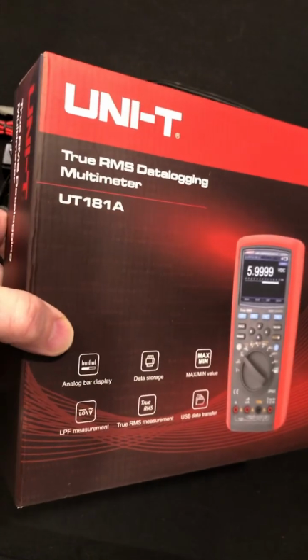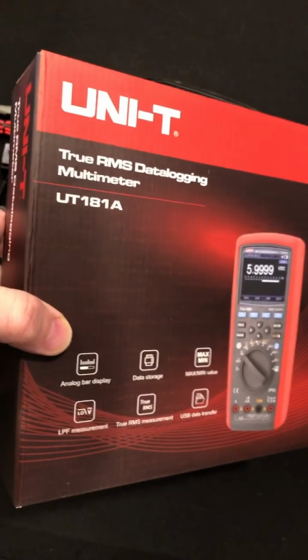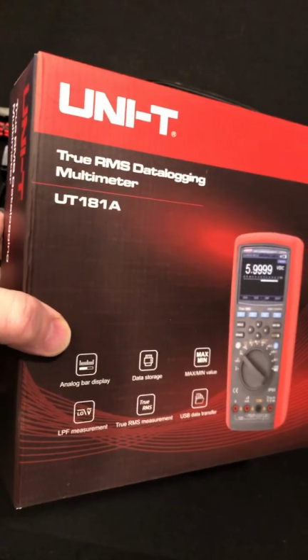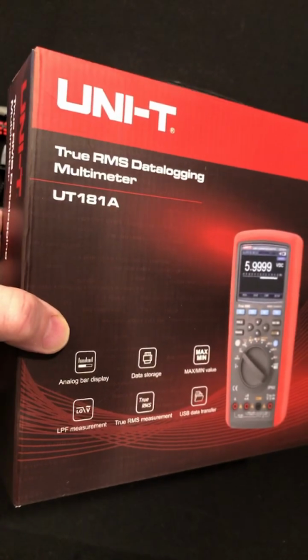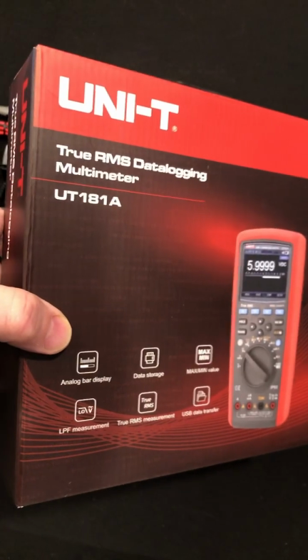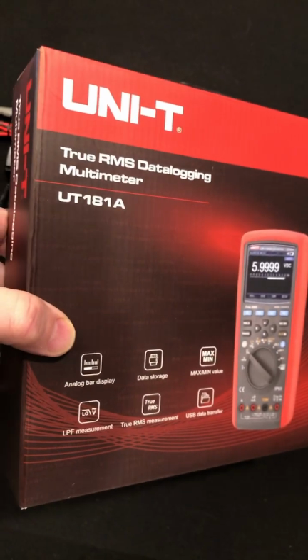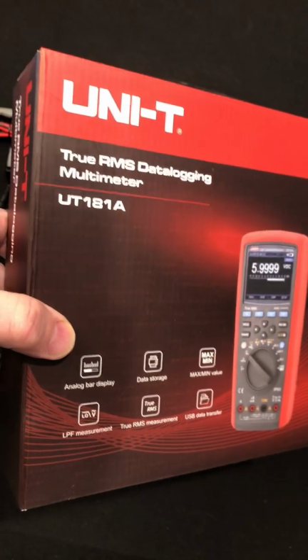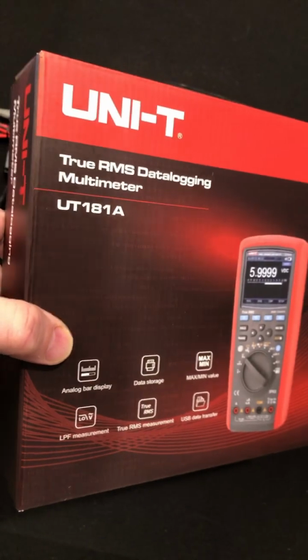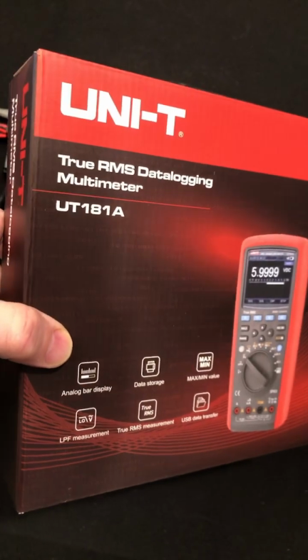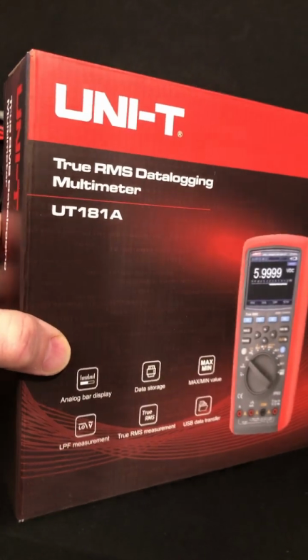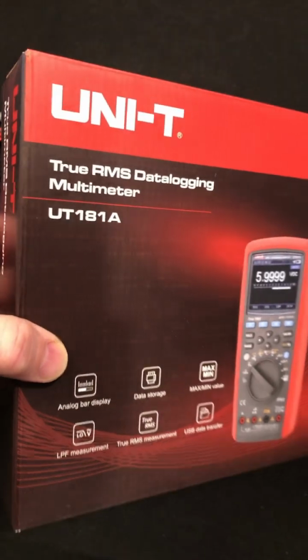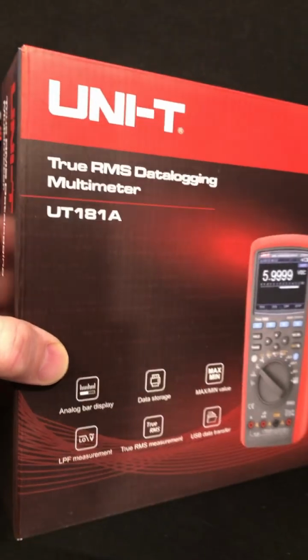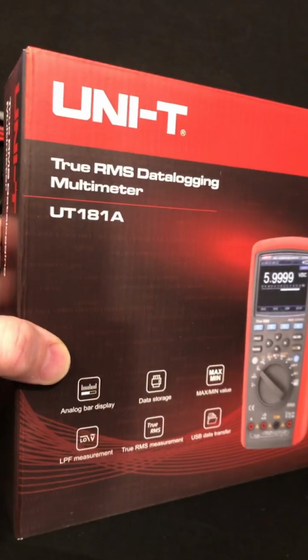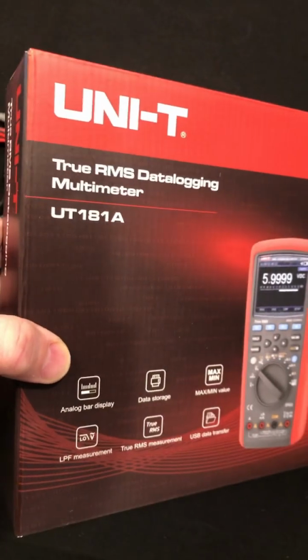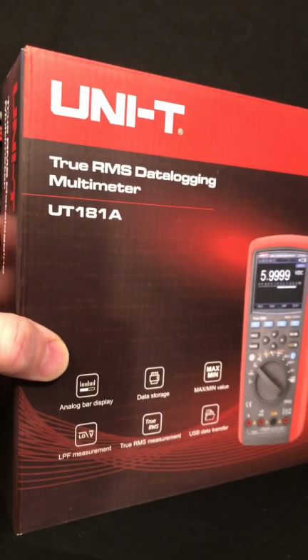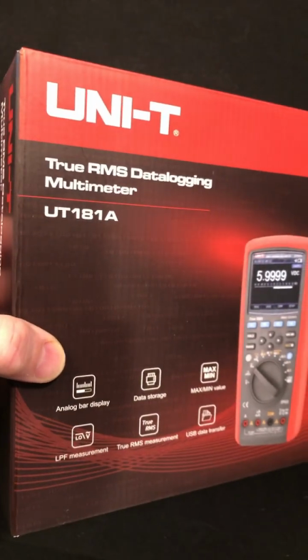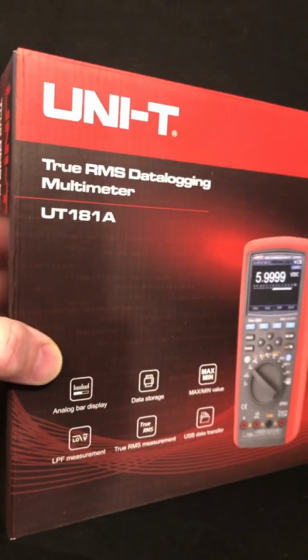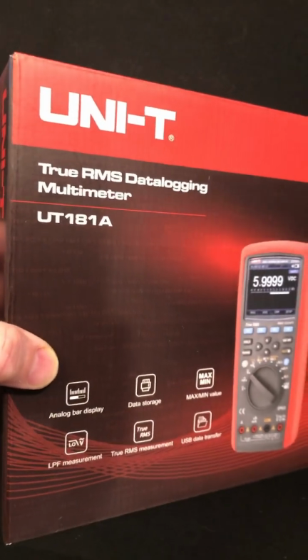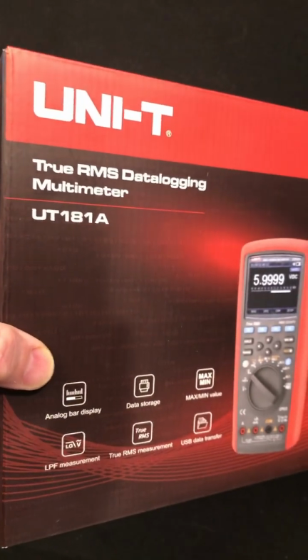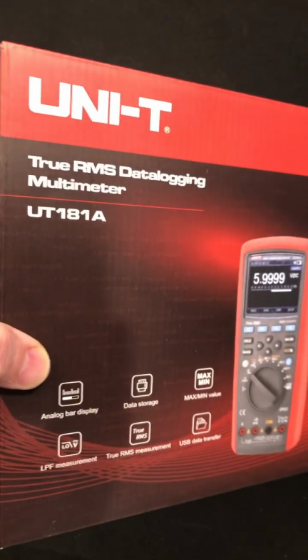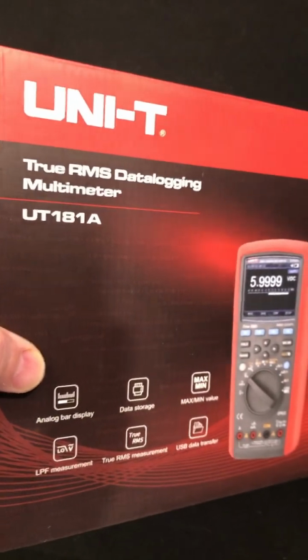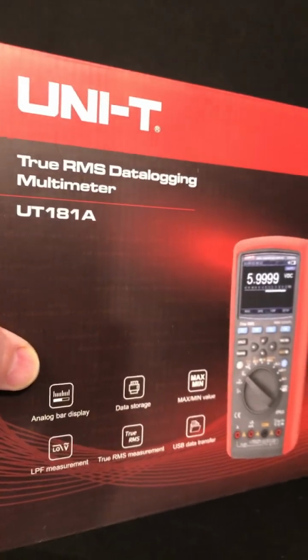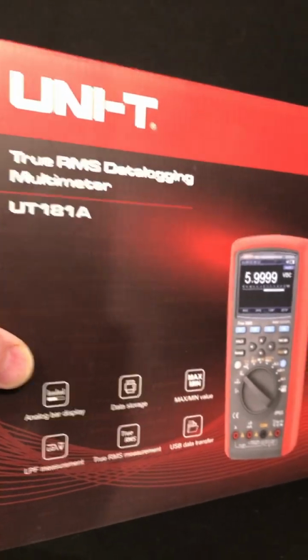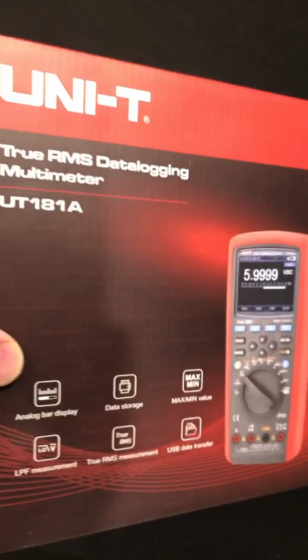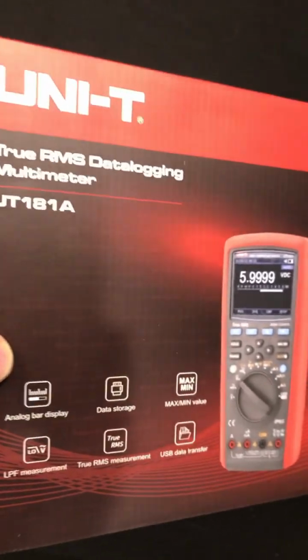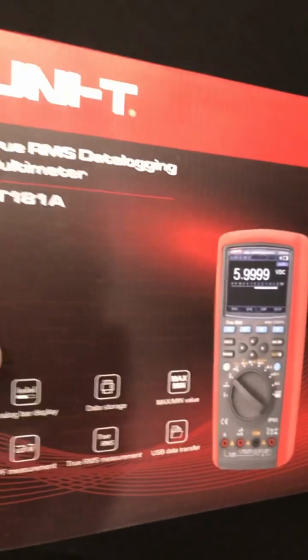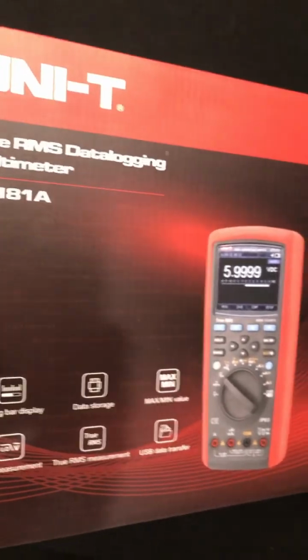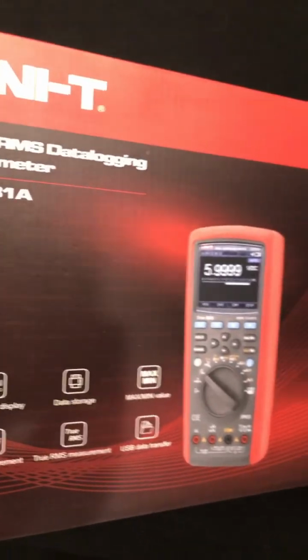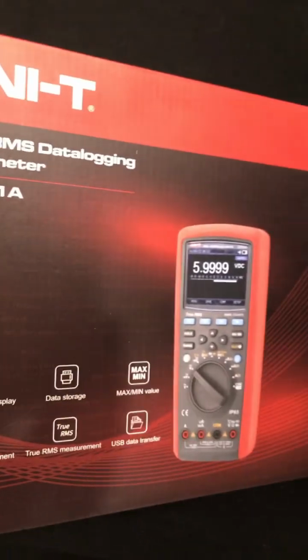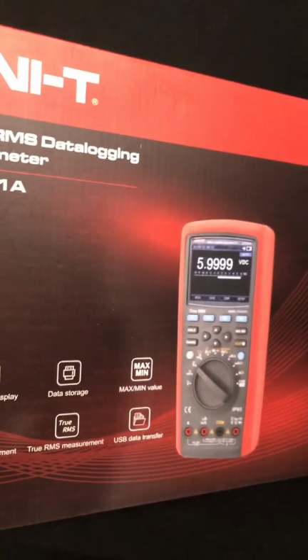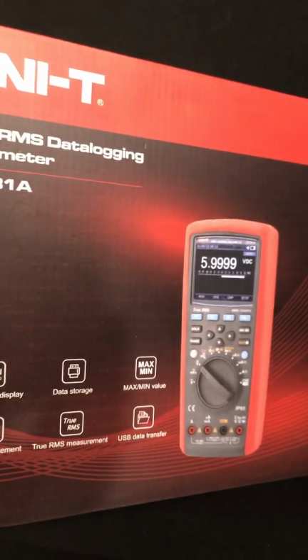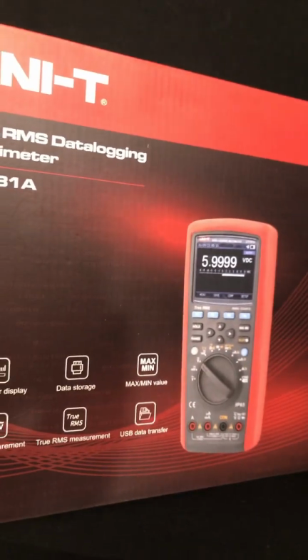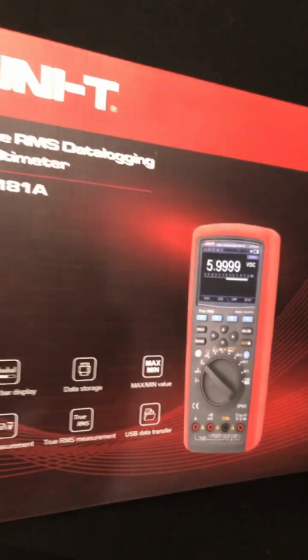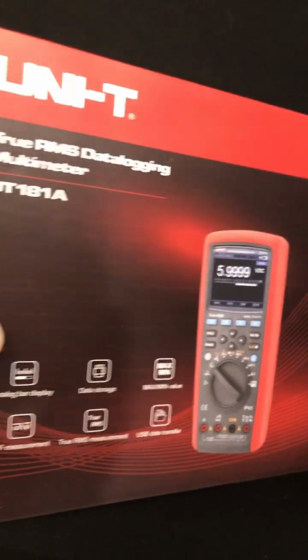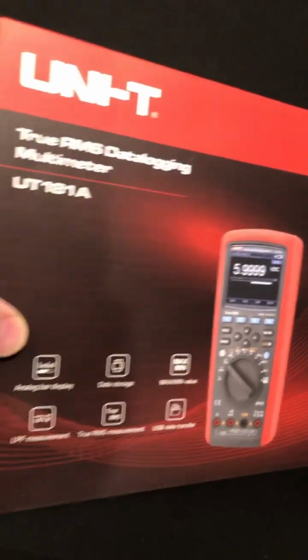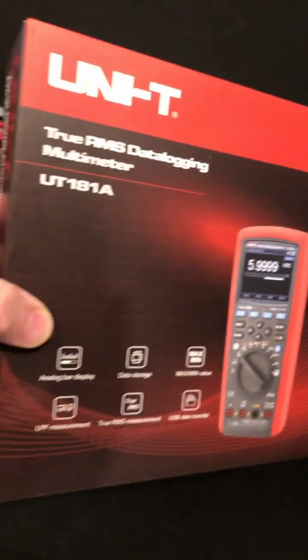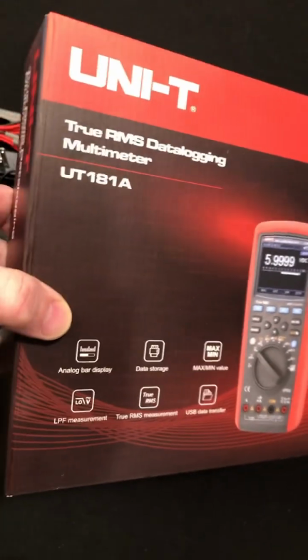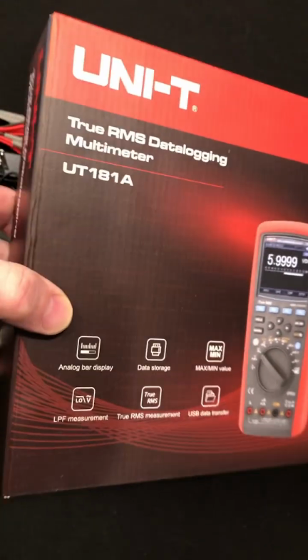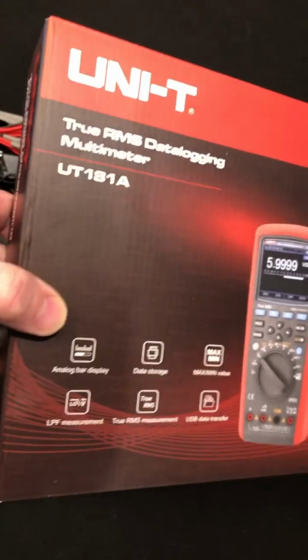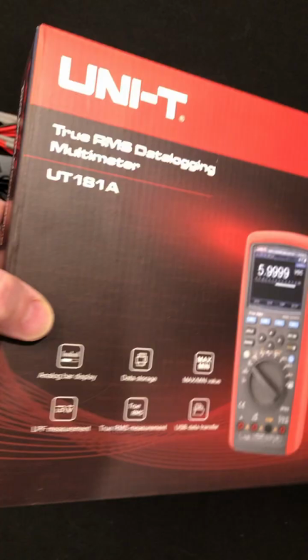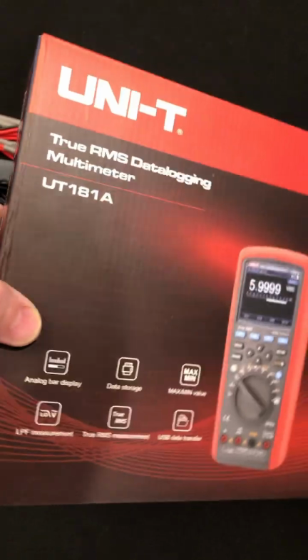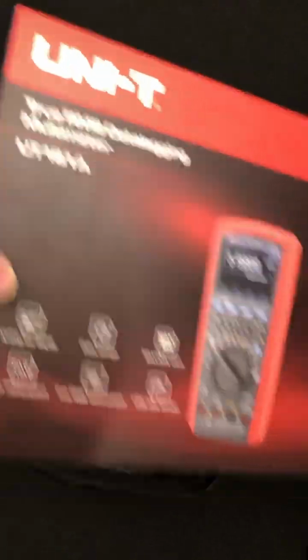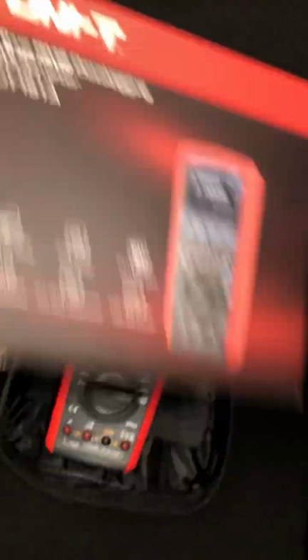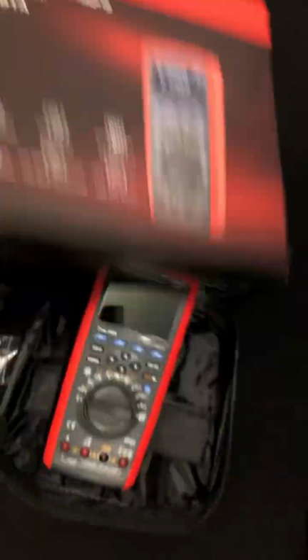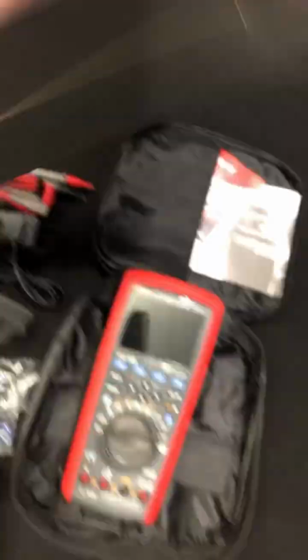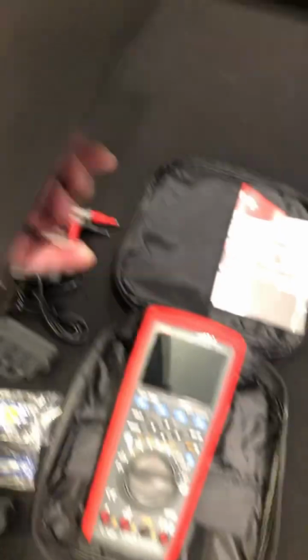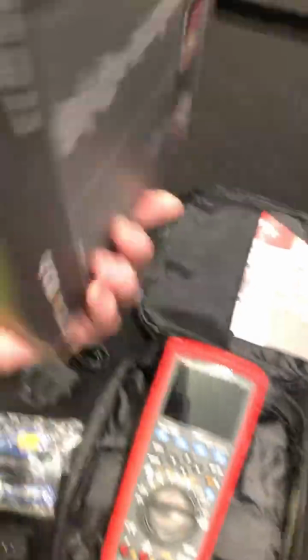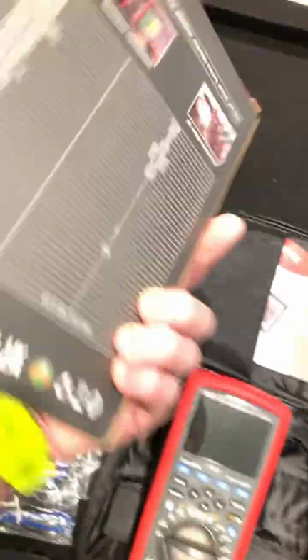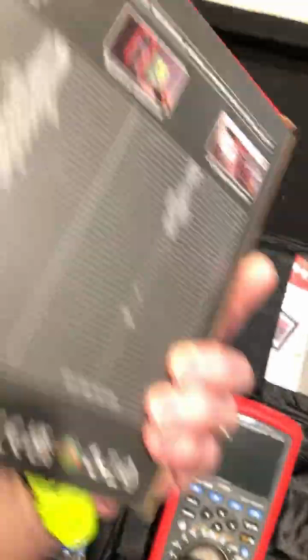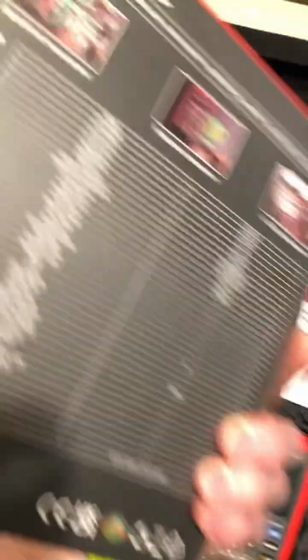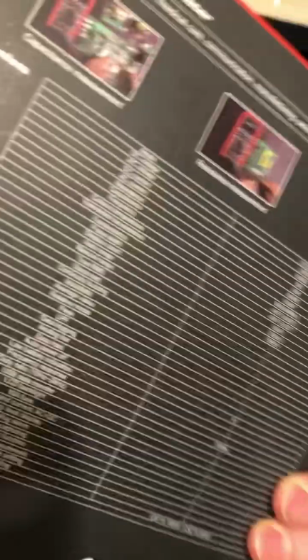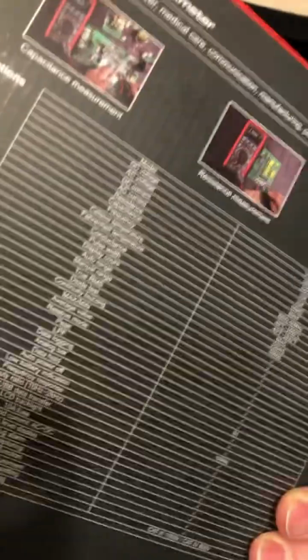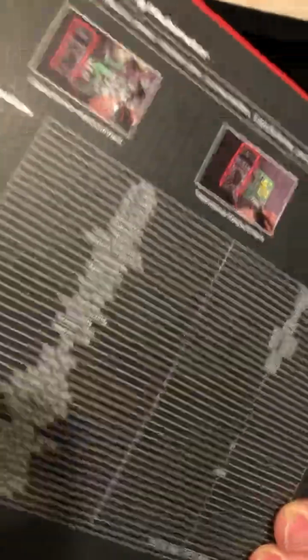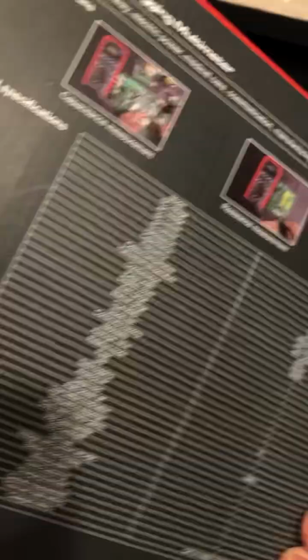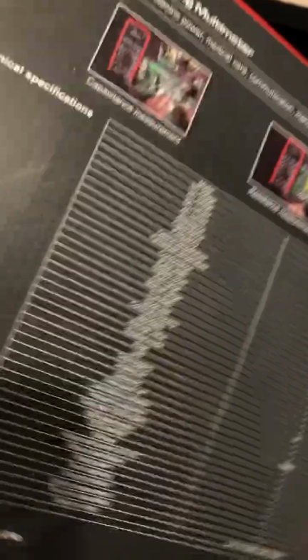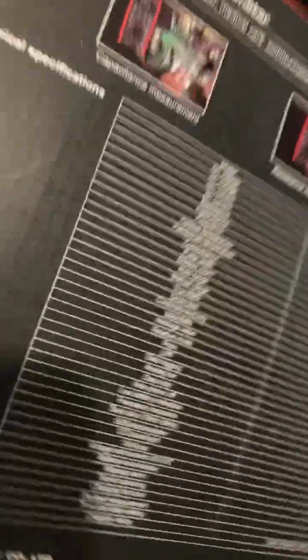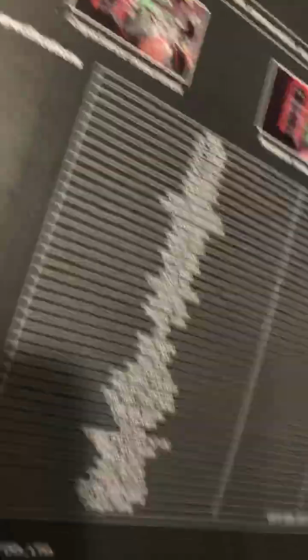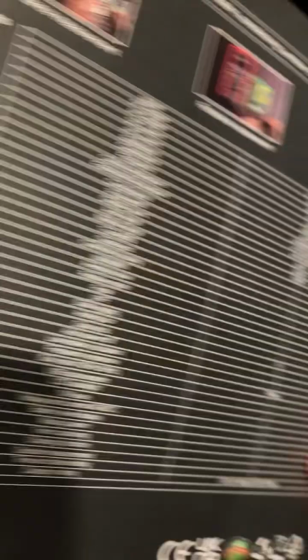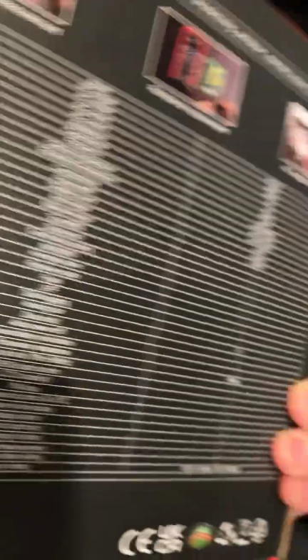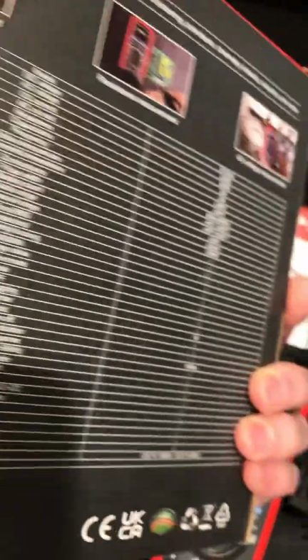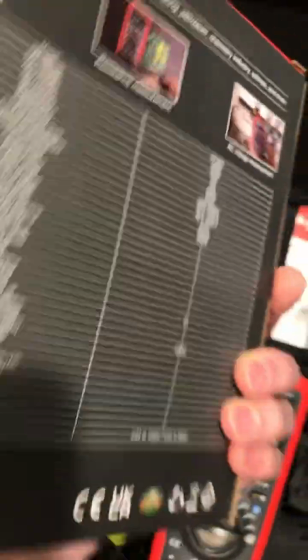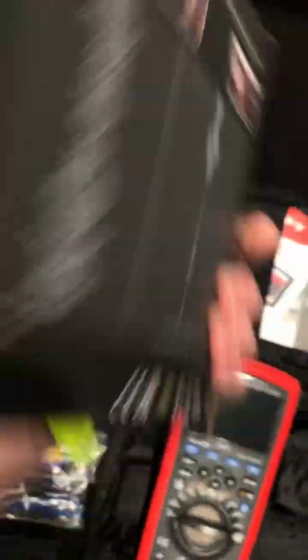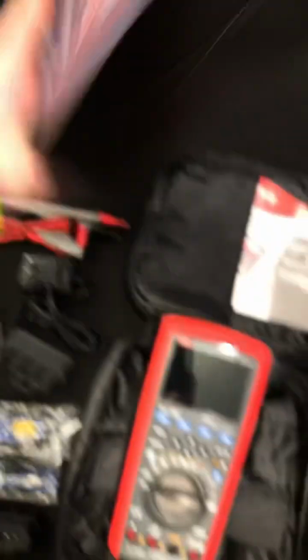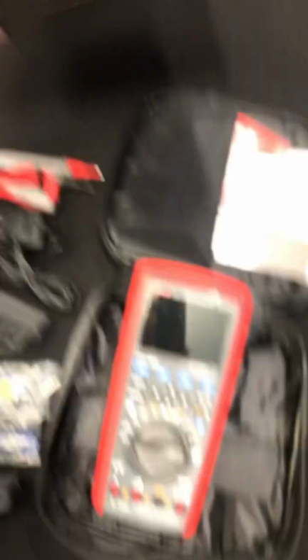Check it out. A new multimeter from UT181A. What does that look like? Fluke 289. Bunch of specs there.